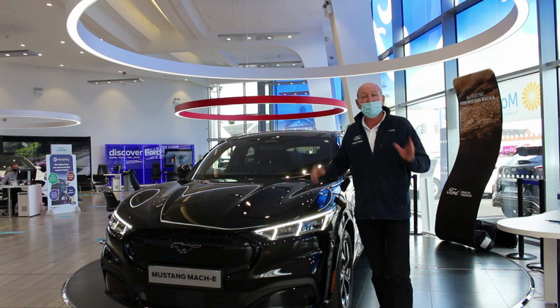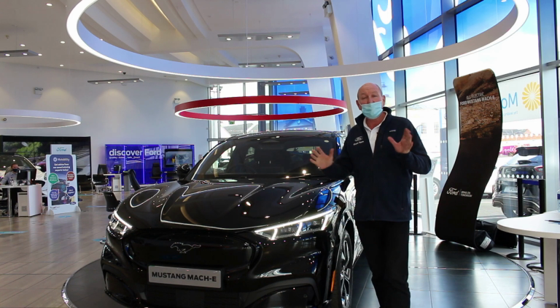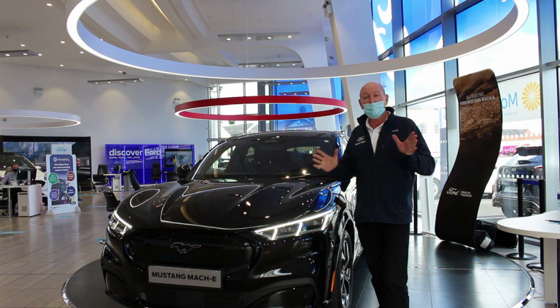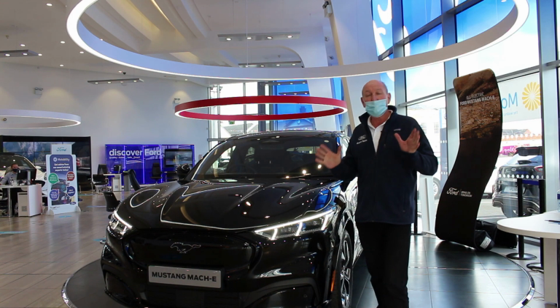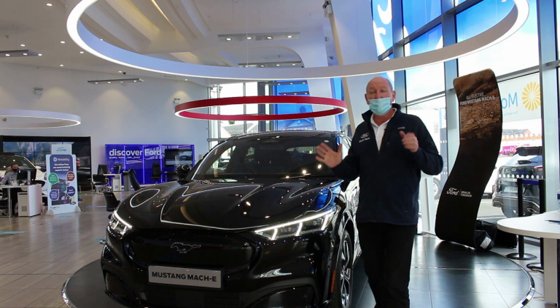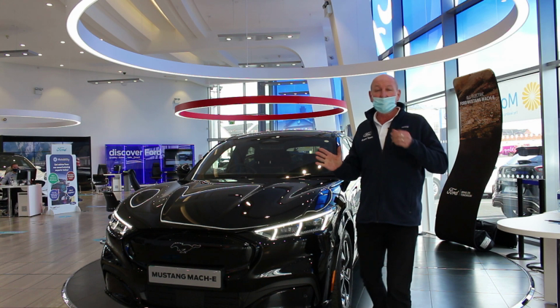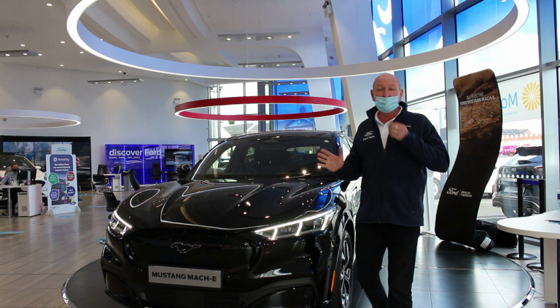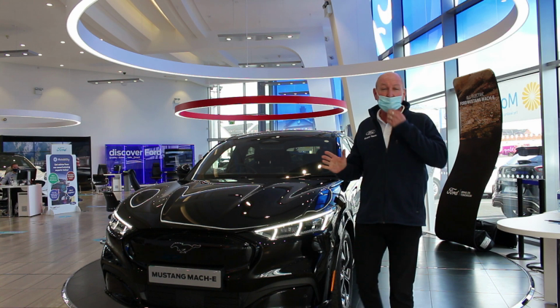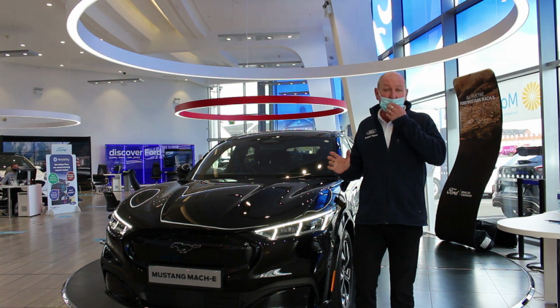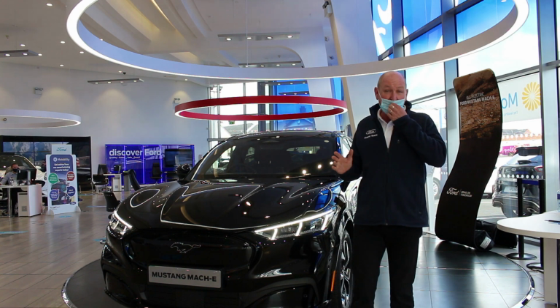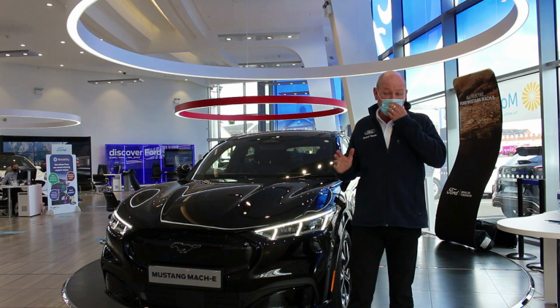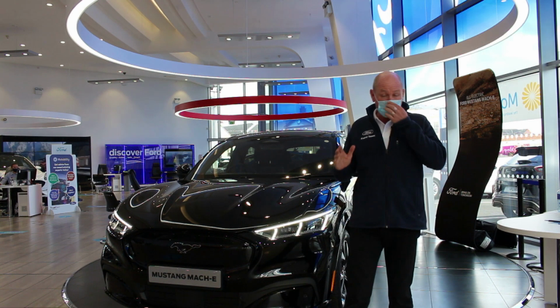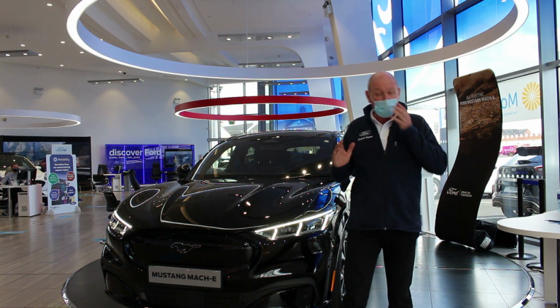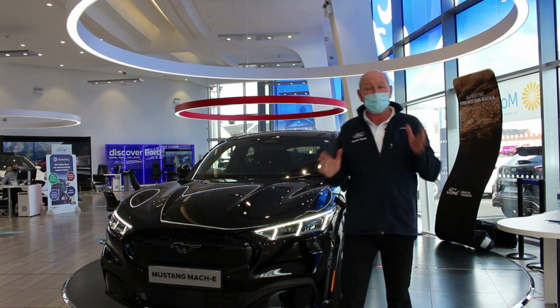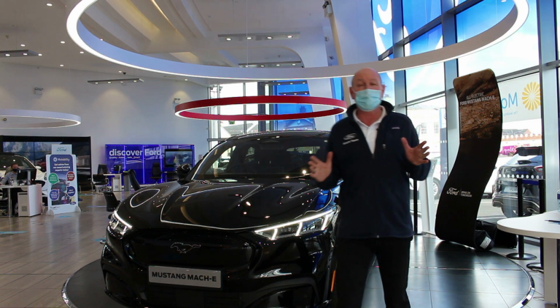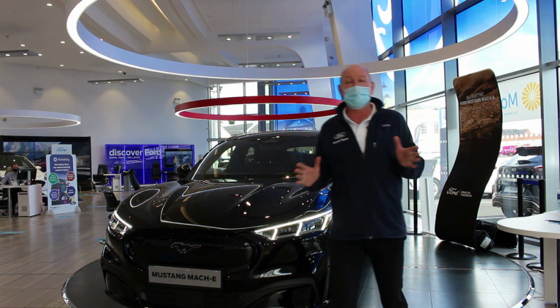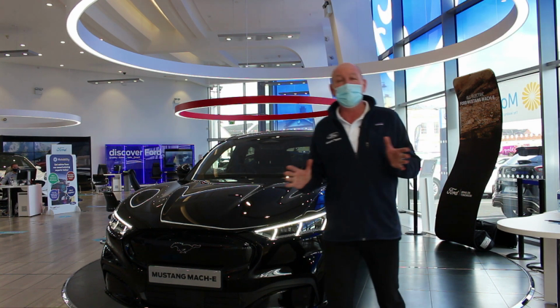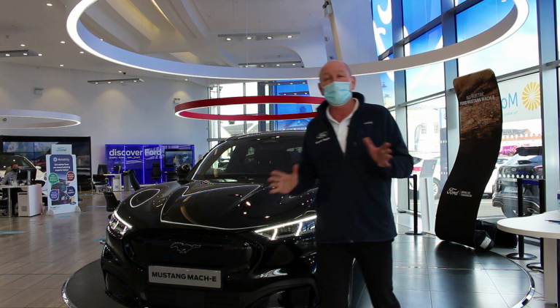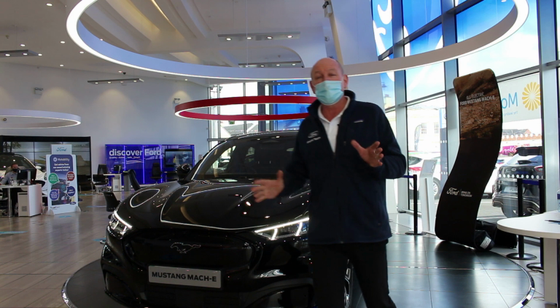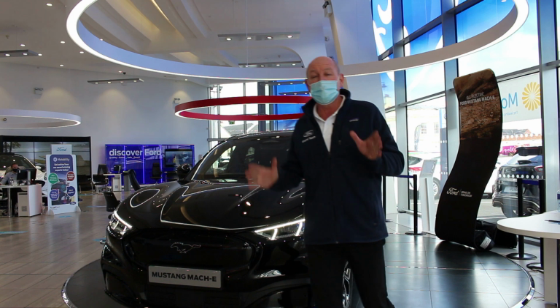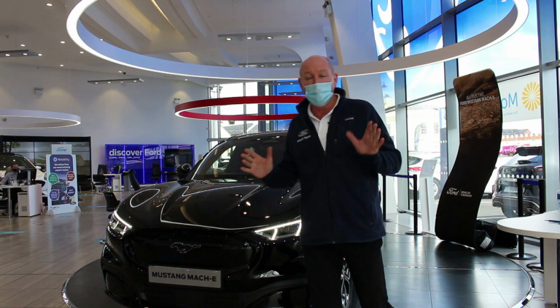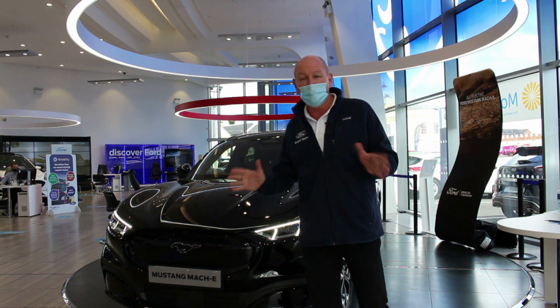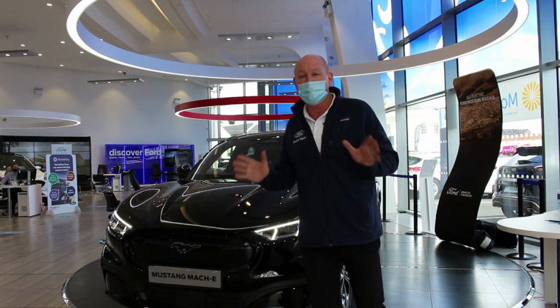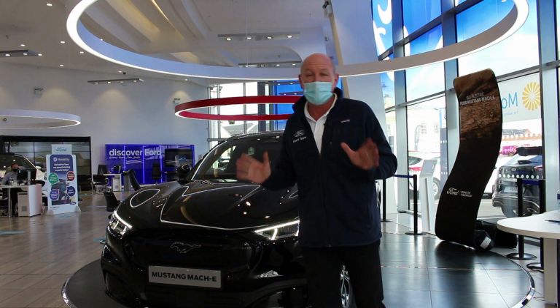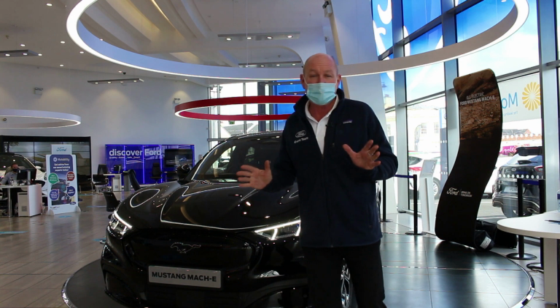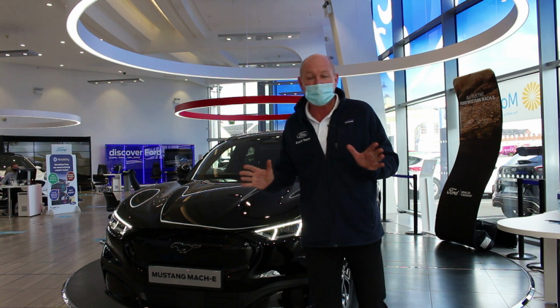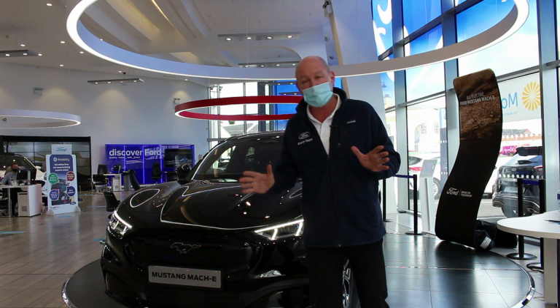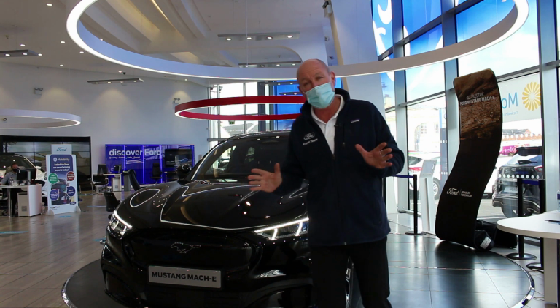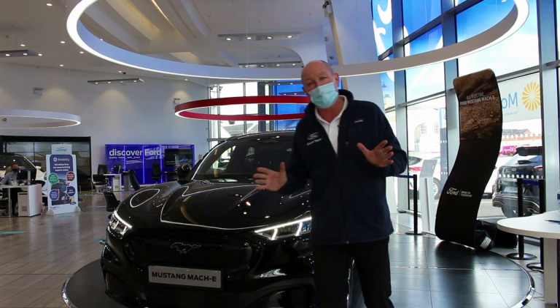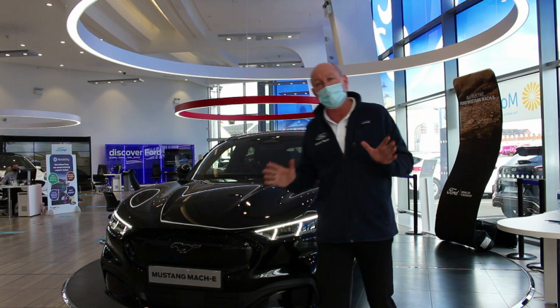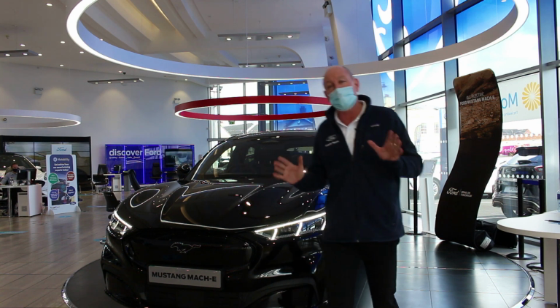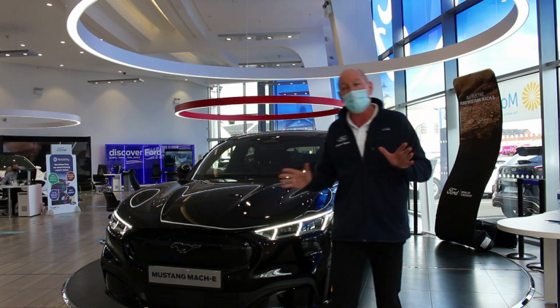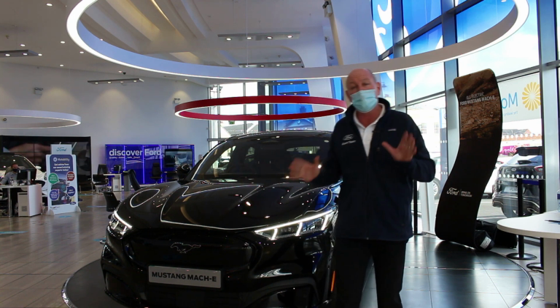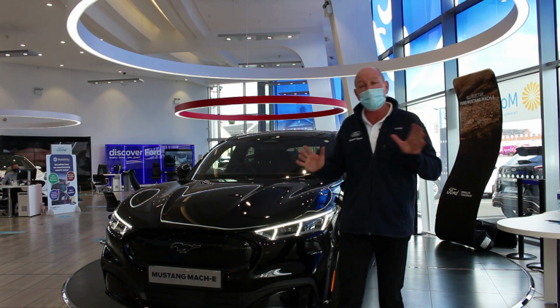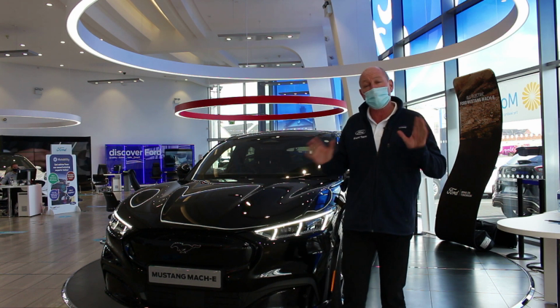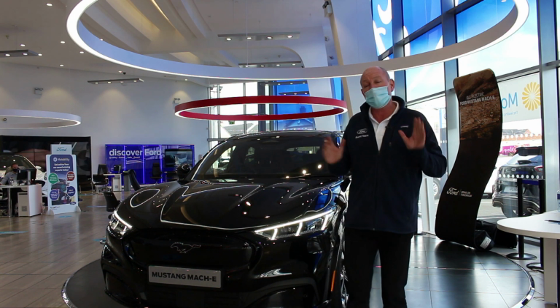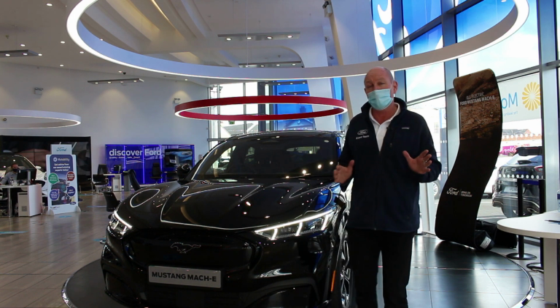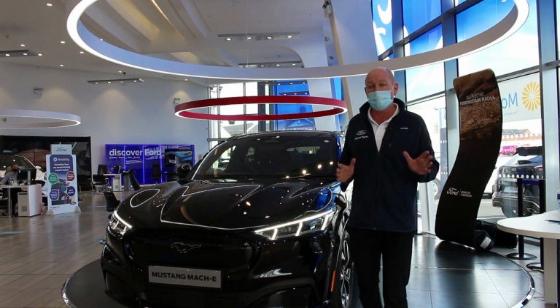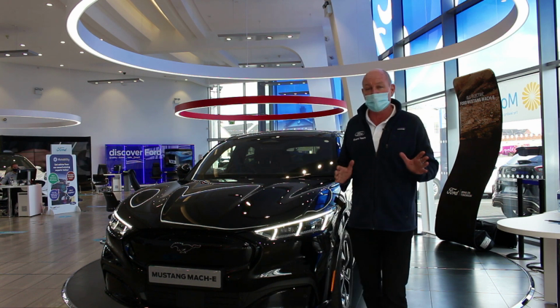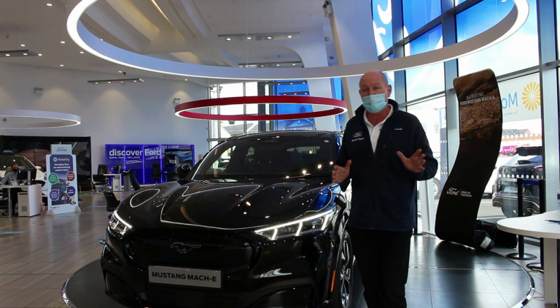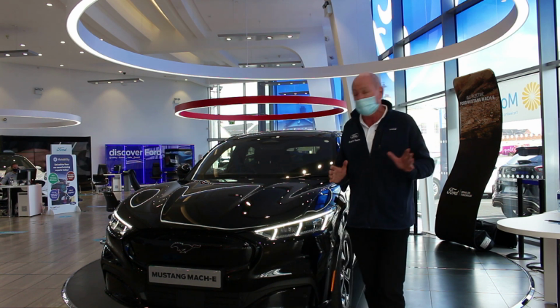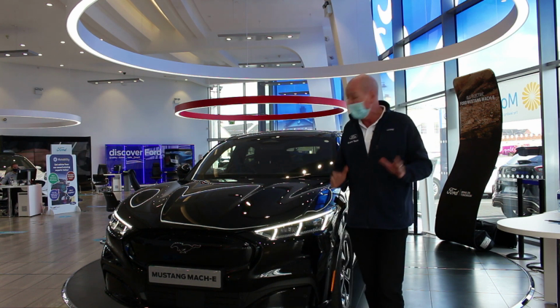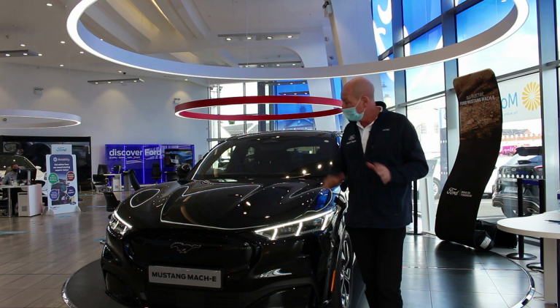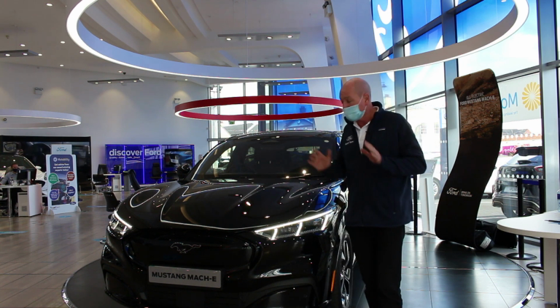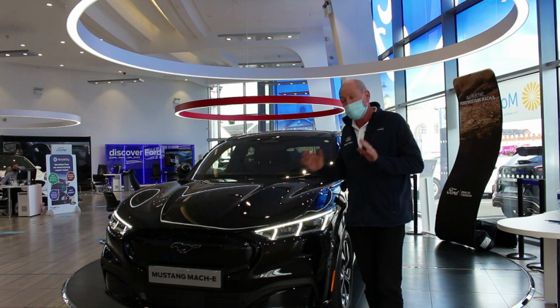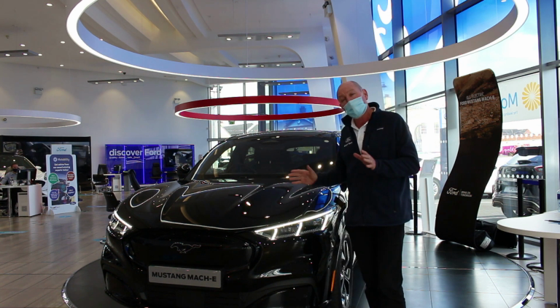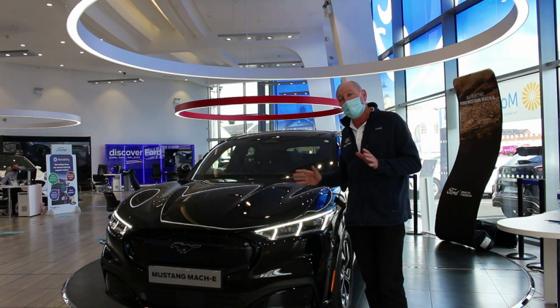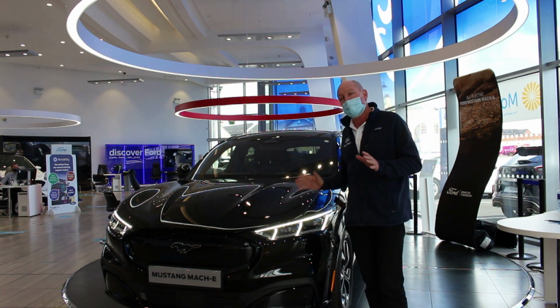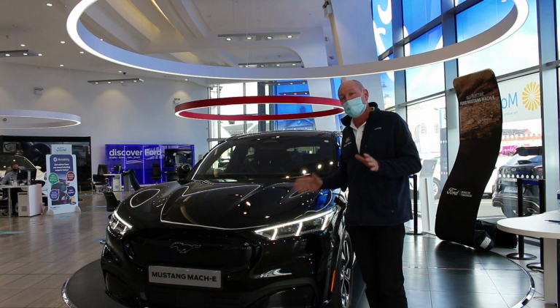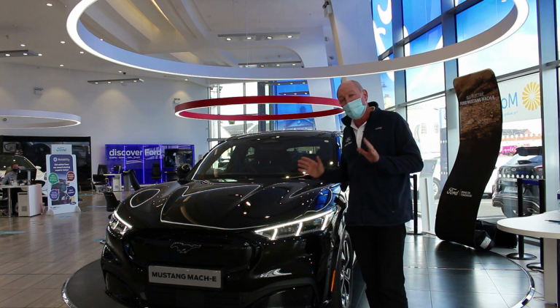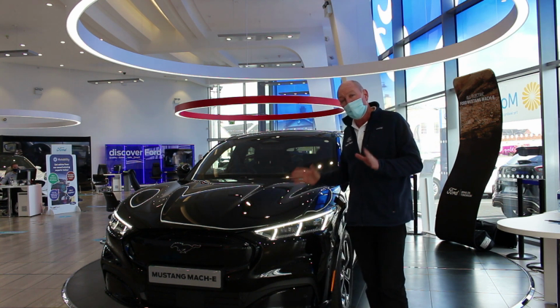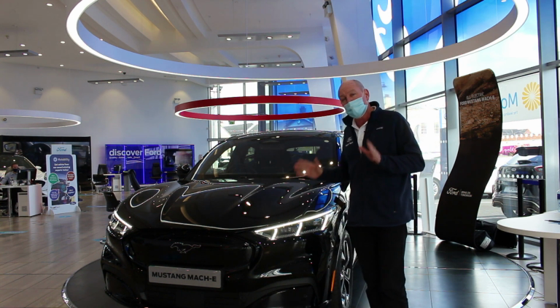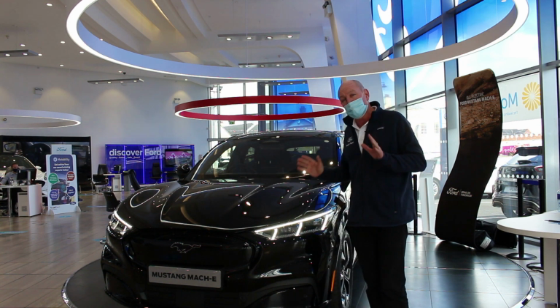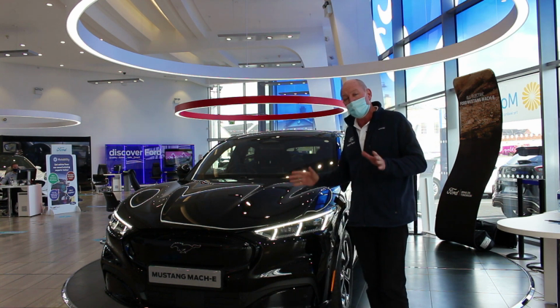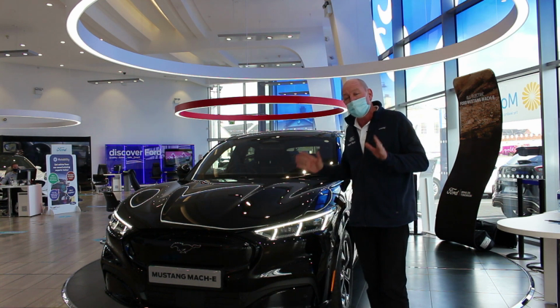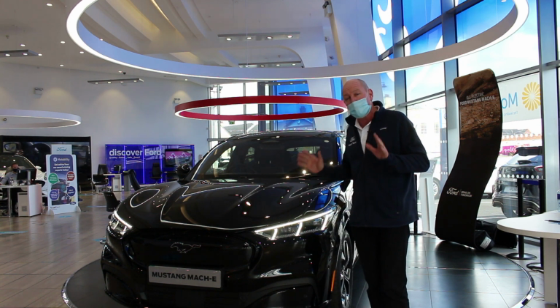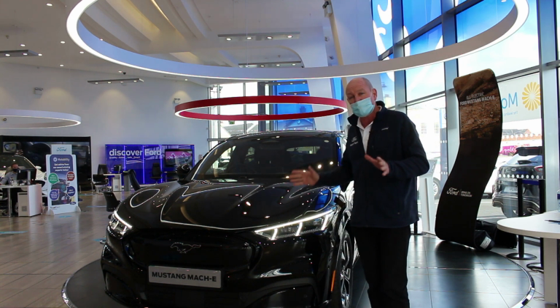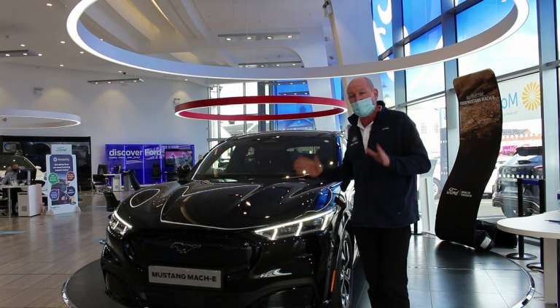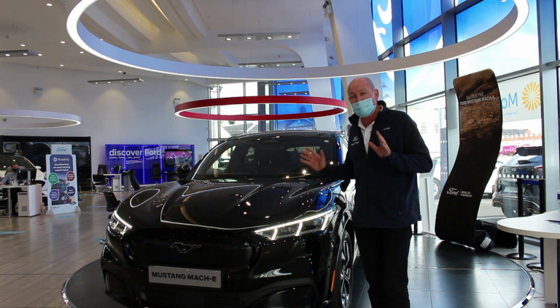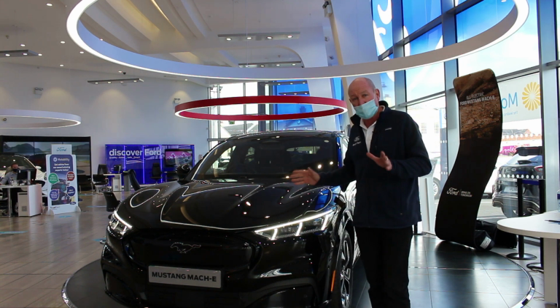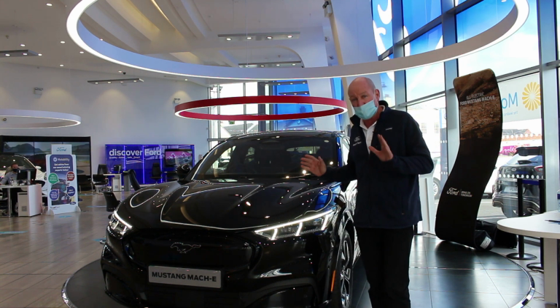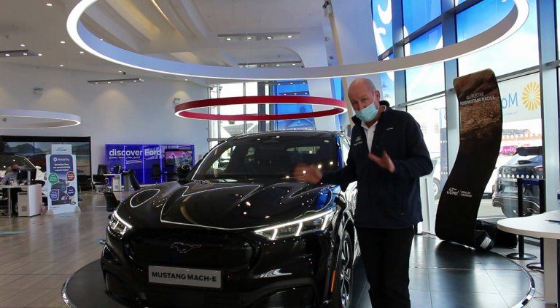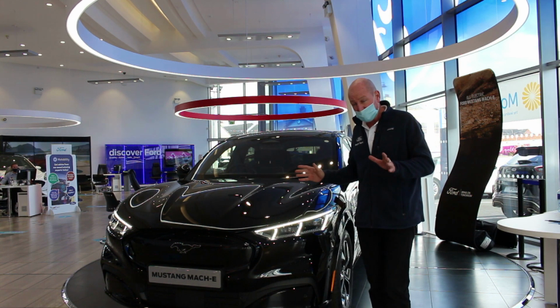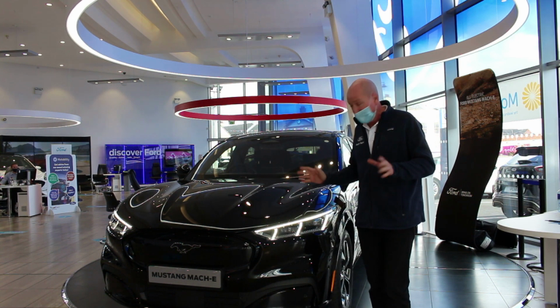Hello and welcome. My name is Patrick. I'm from the Ford events team. I'm here with TrustFord today to talk about the all-new Mustang Mach-E.